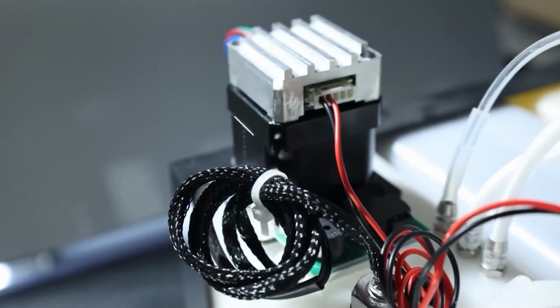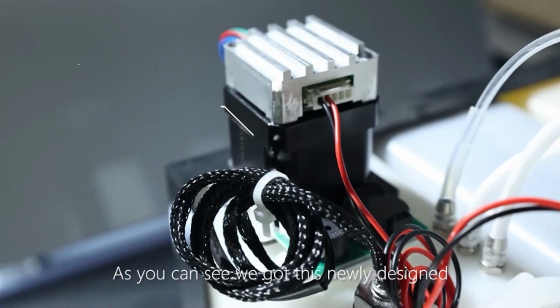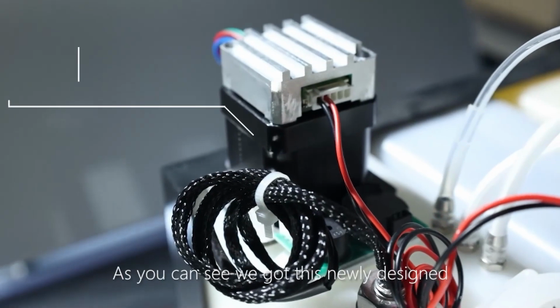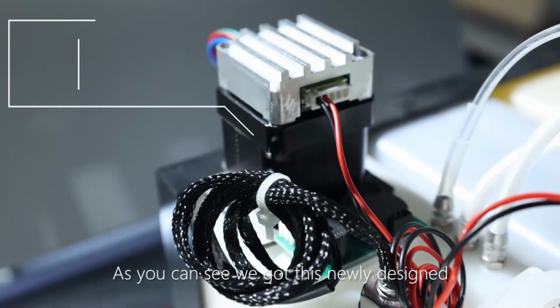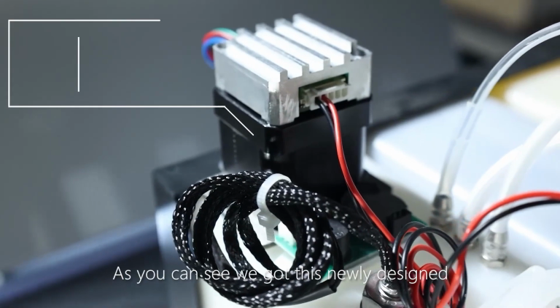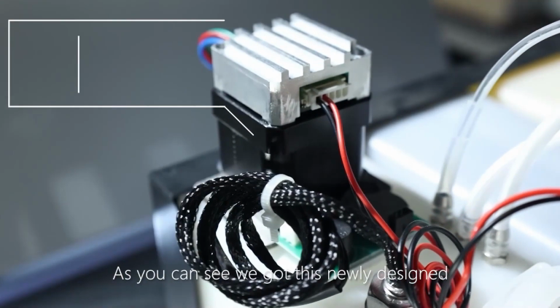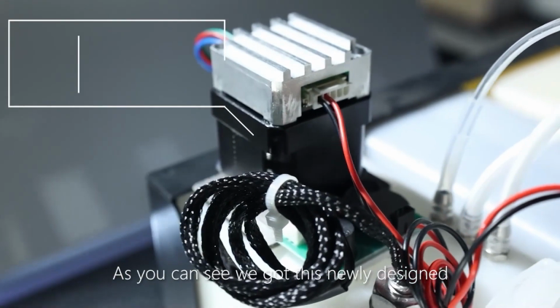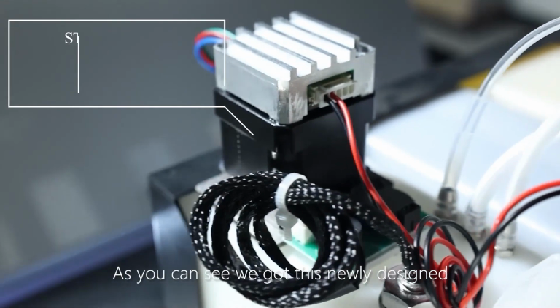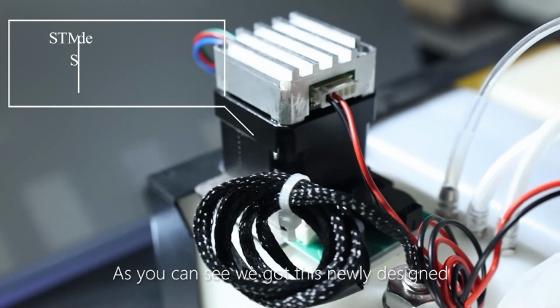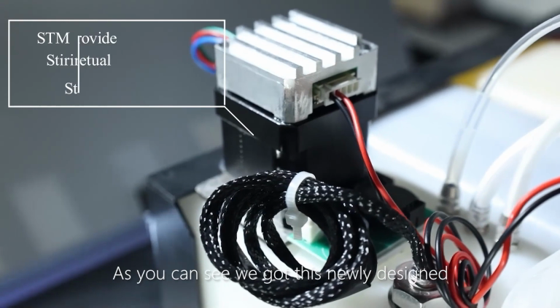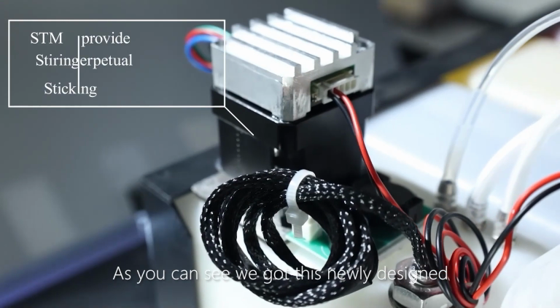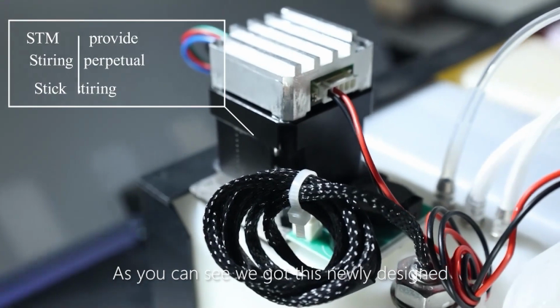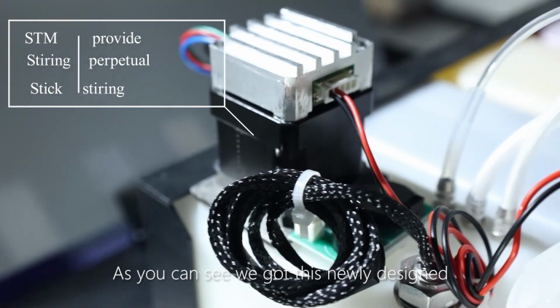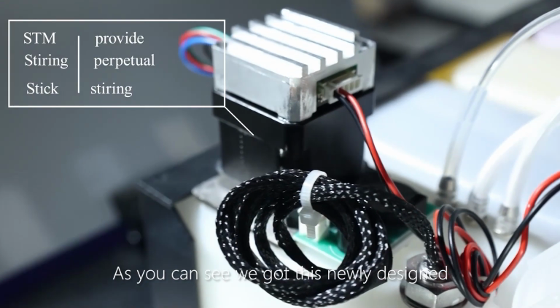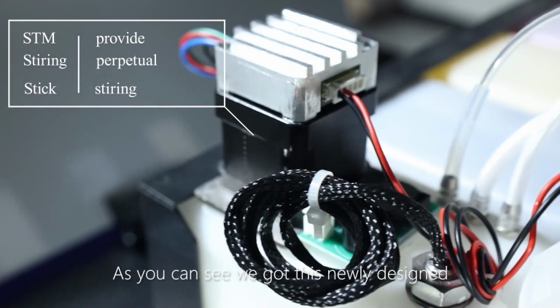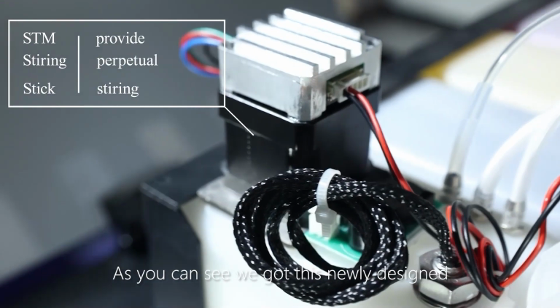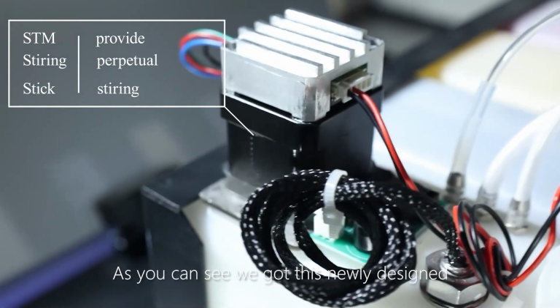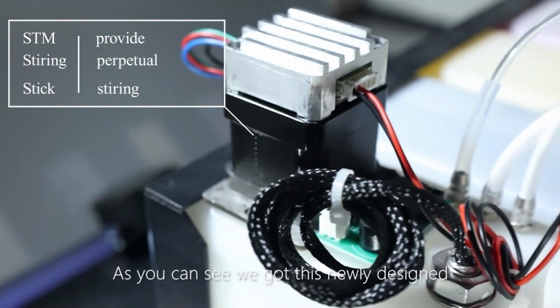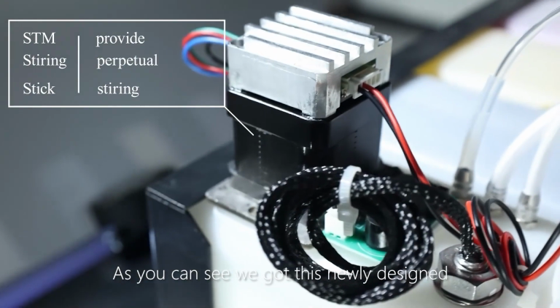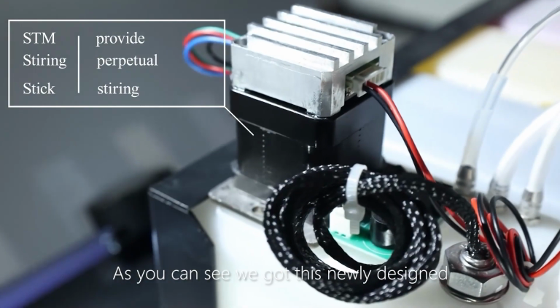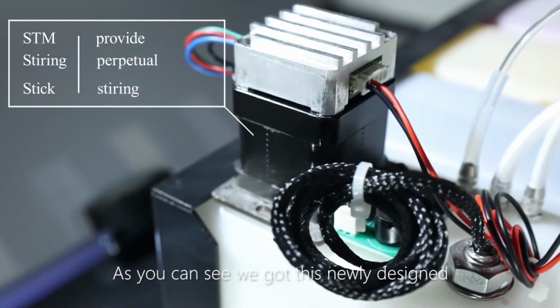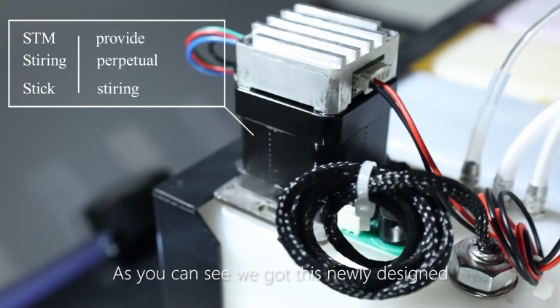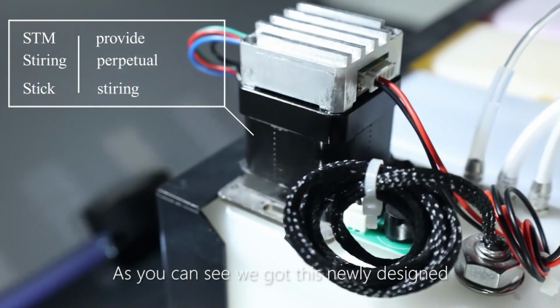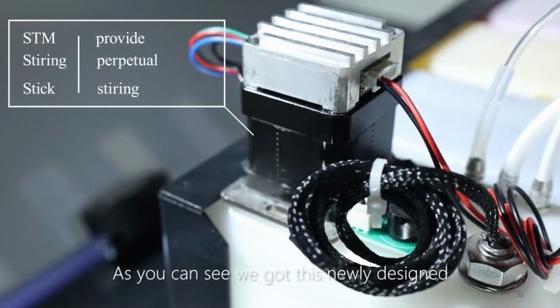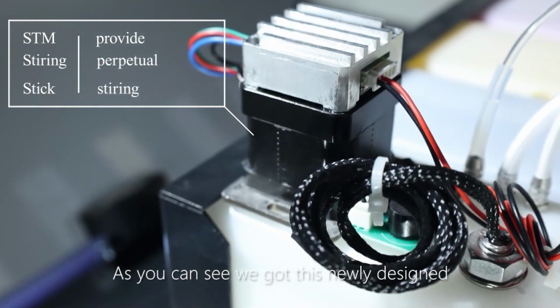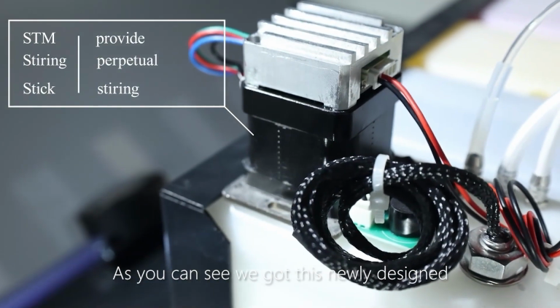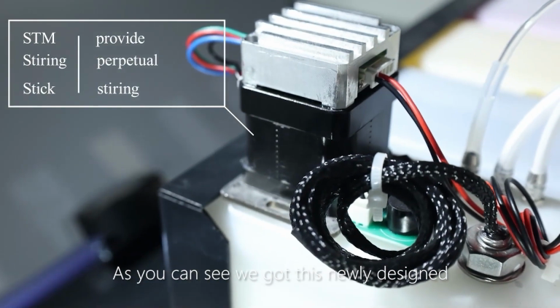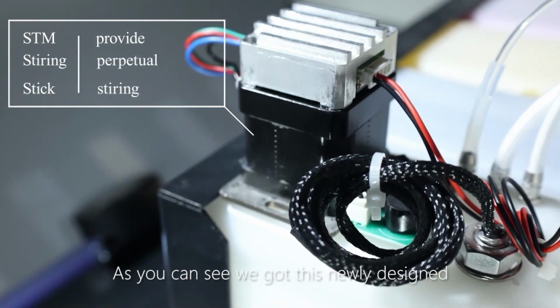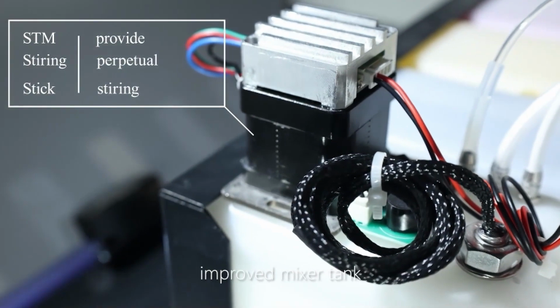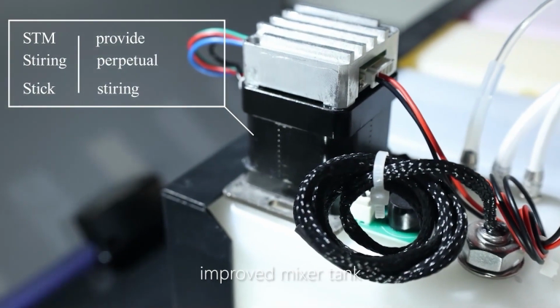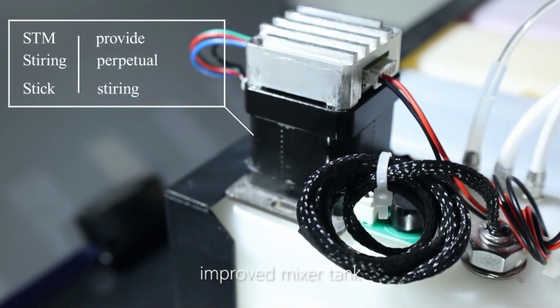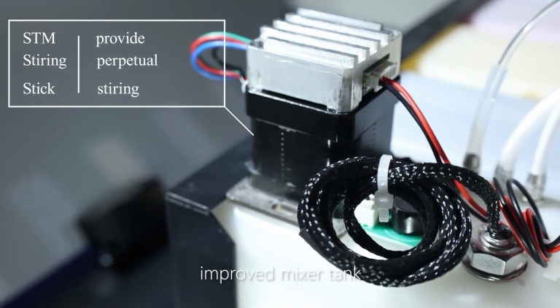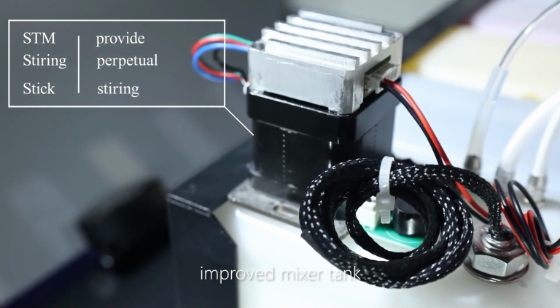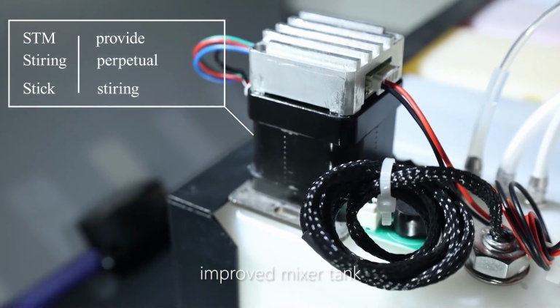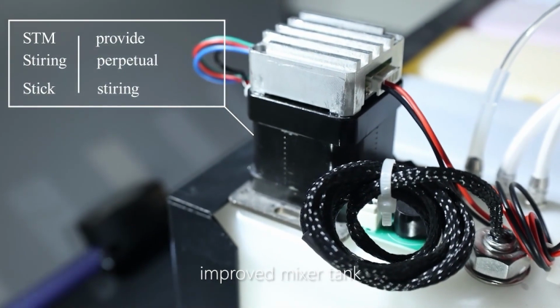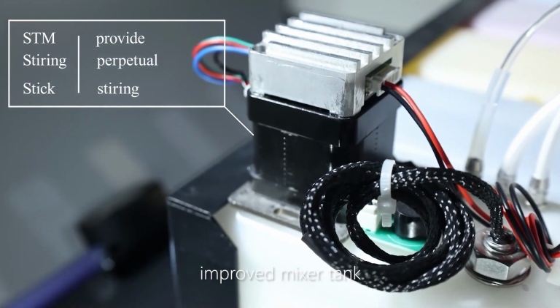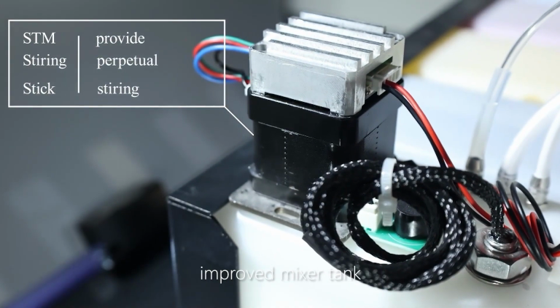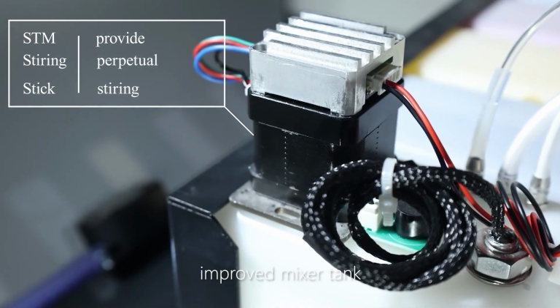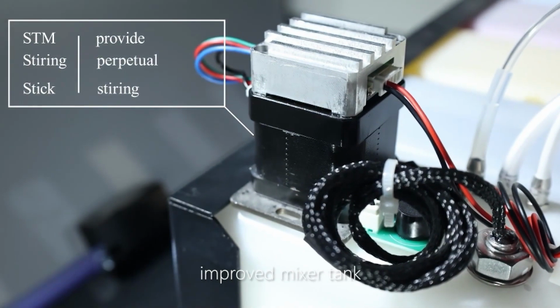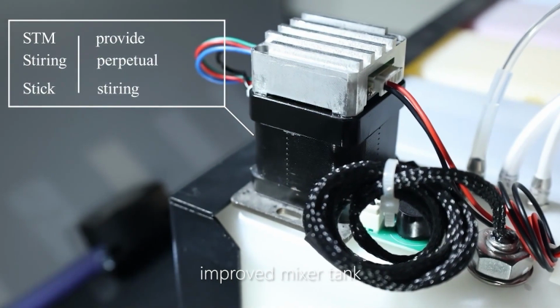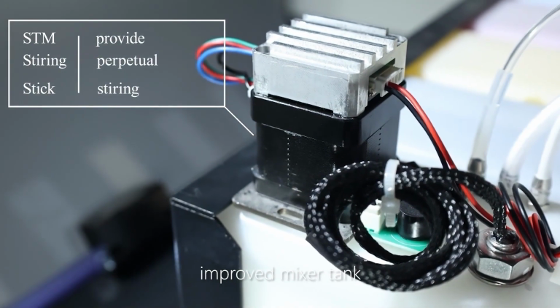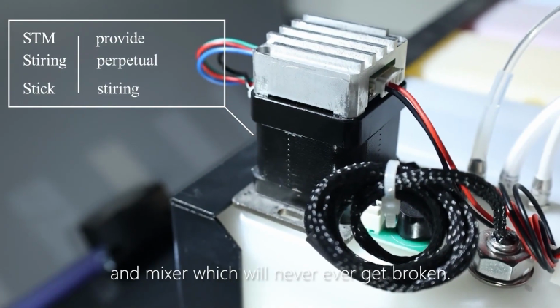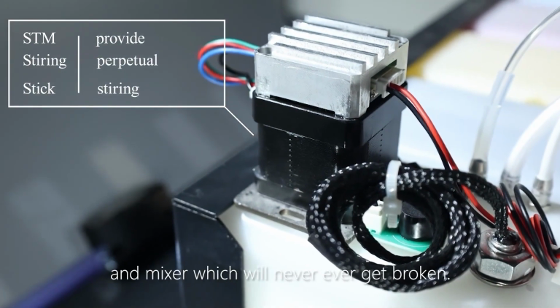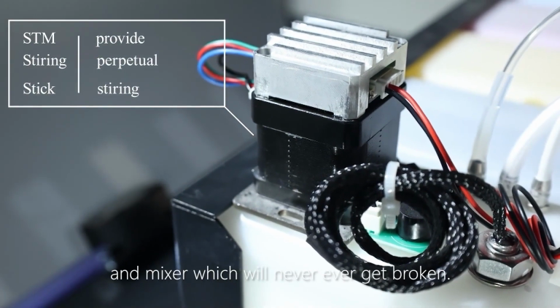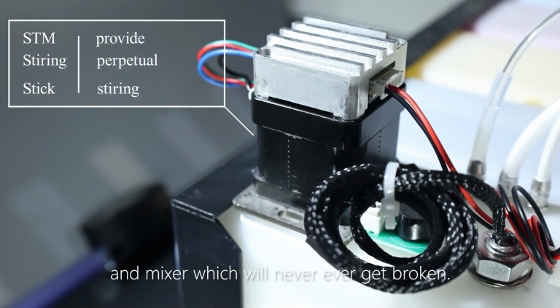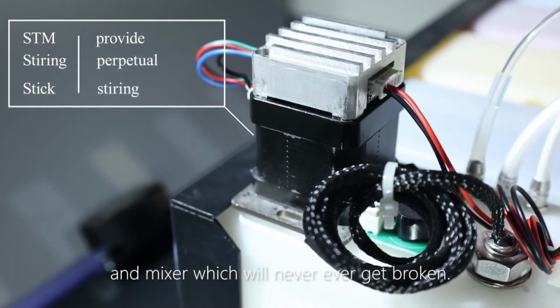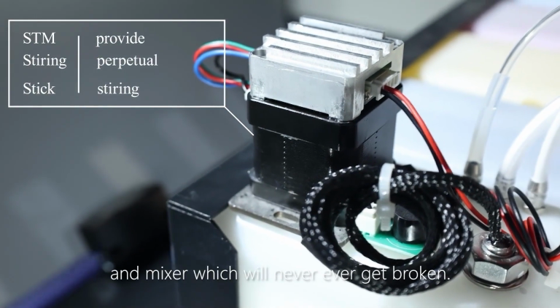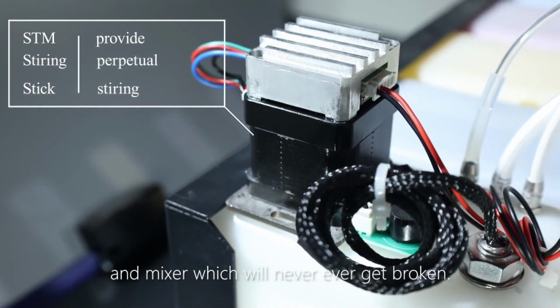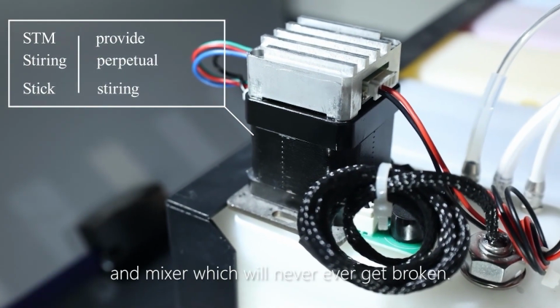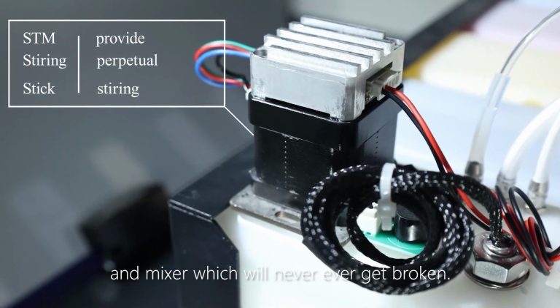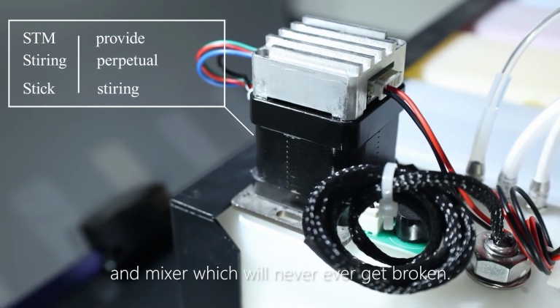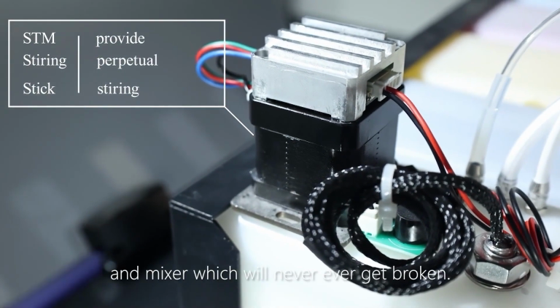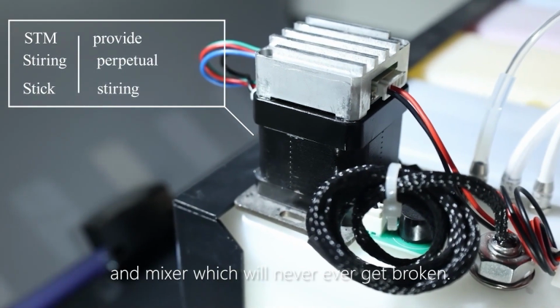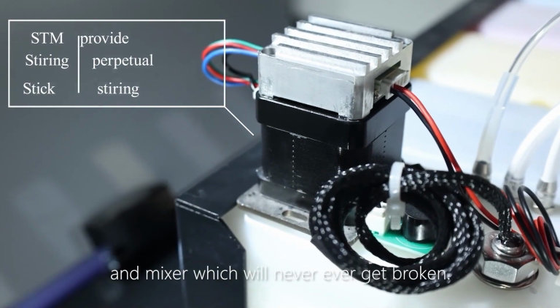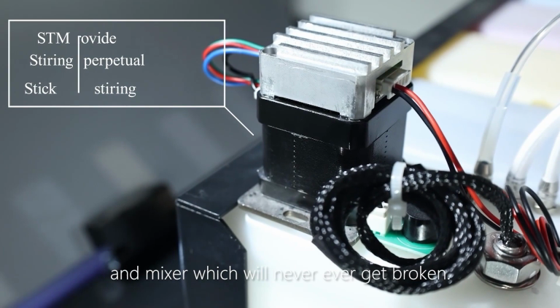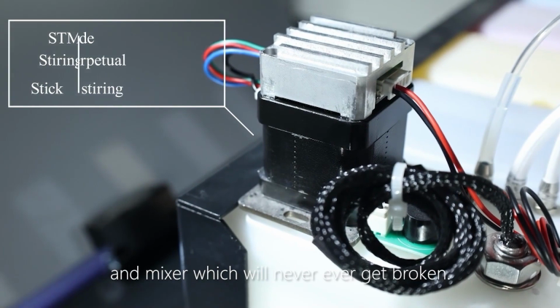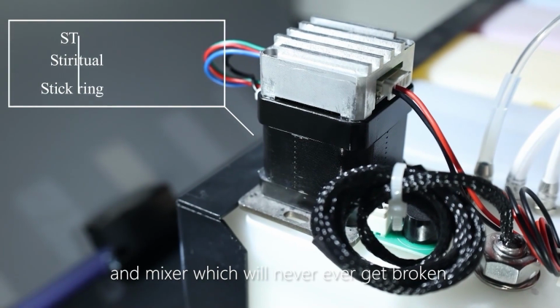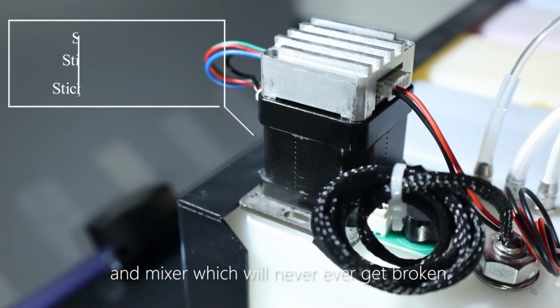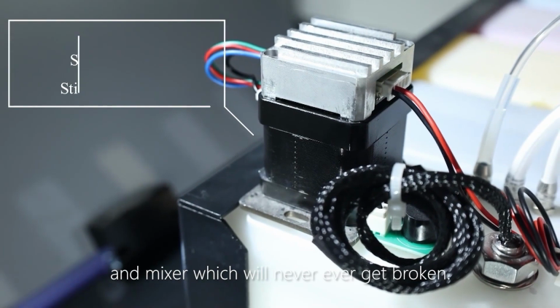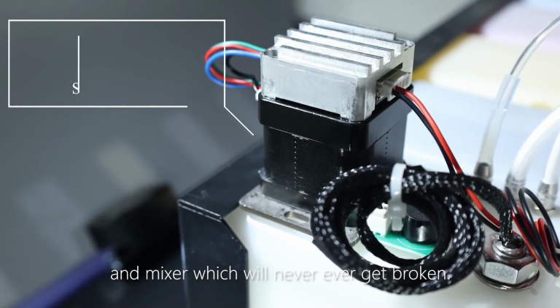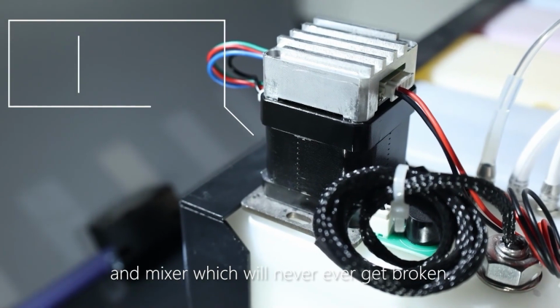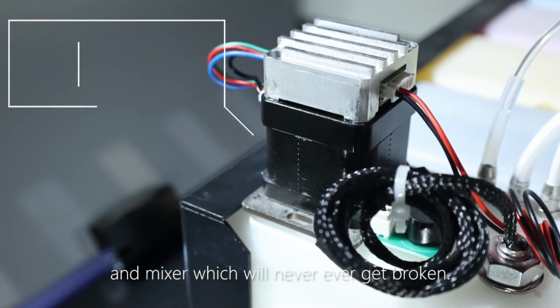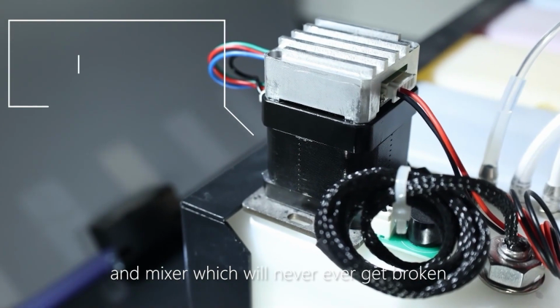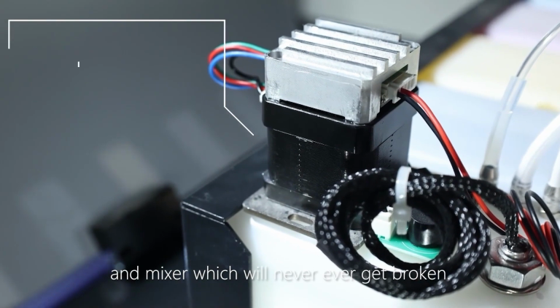As you can see, we have this newly designed improved mixer tank, and the mixer will never ever get broken.